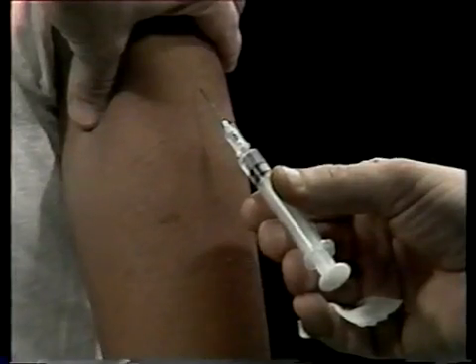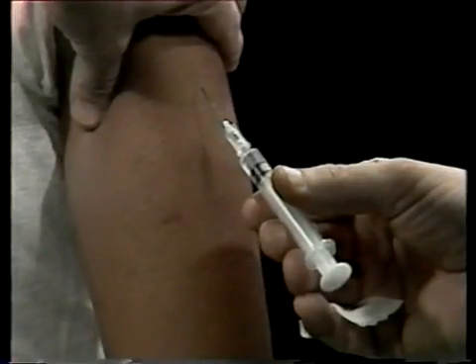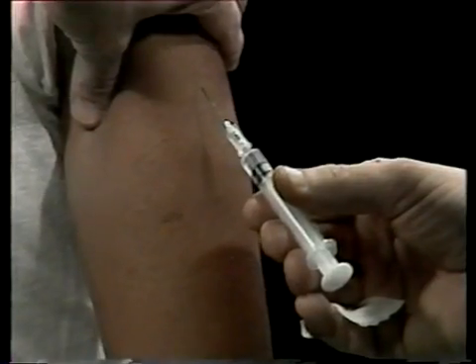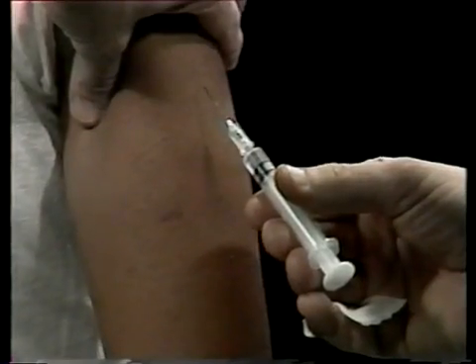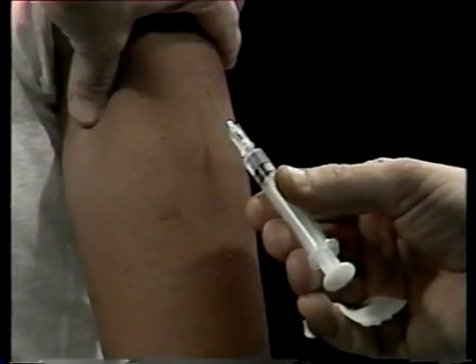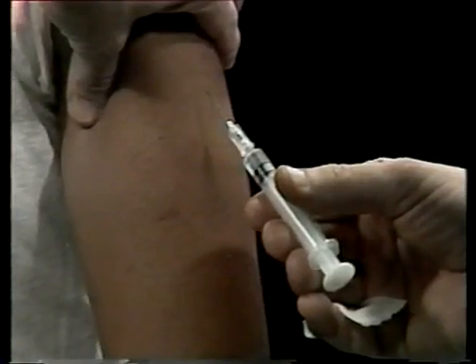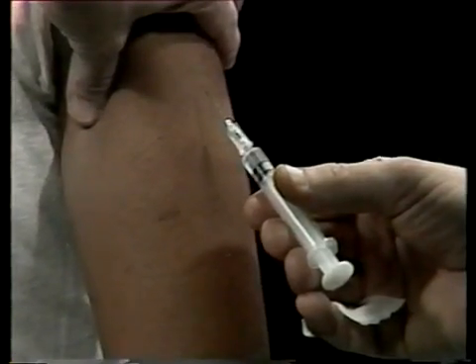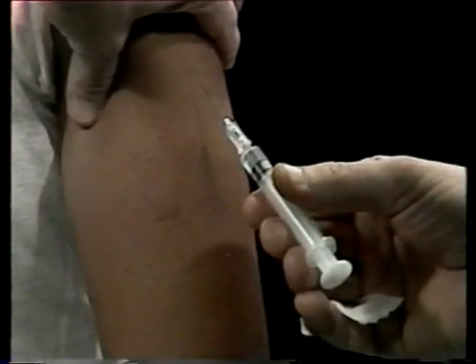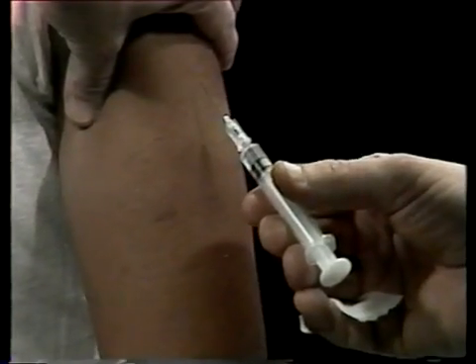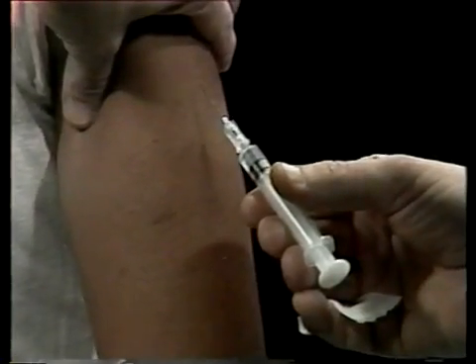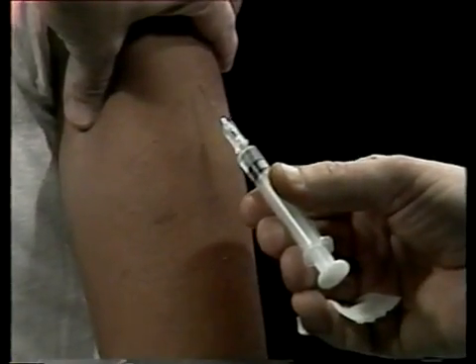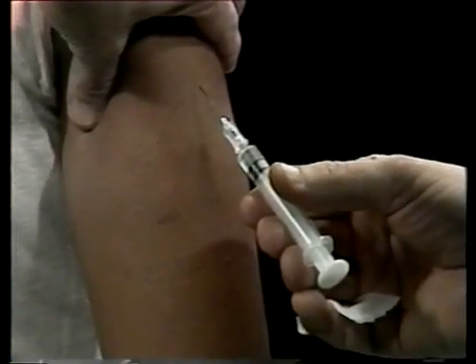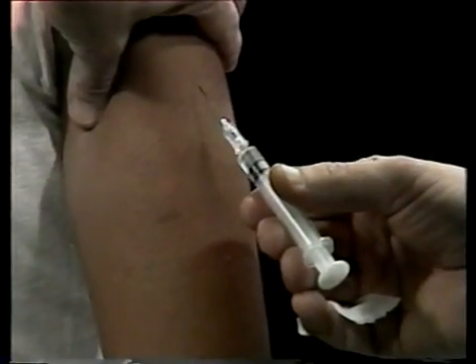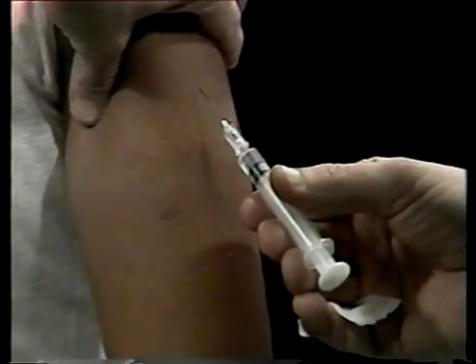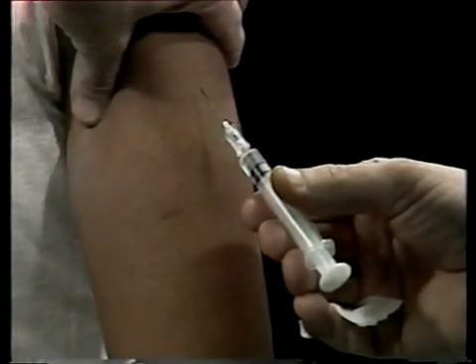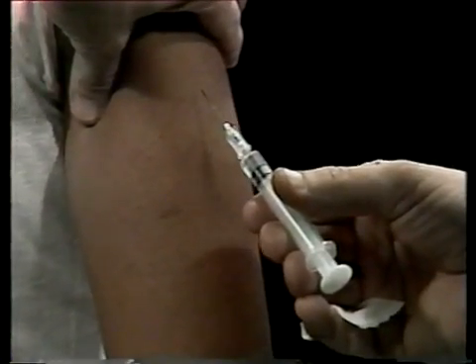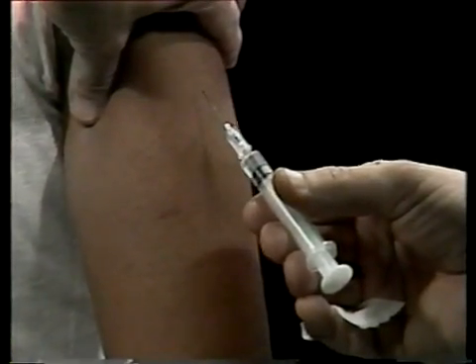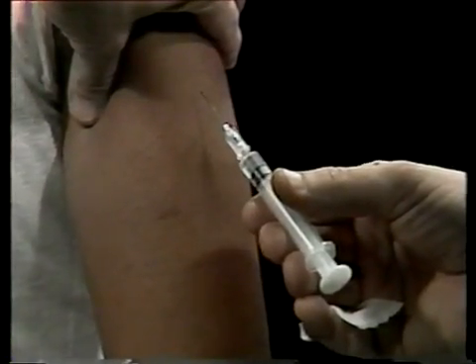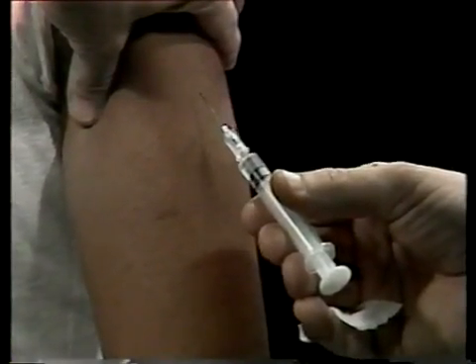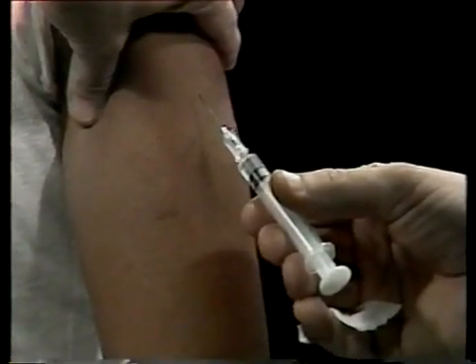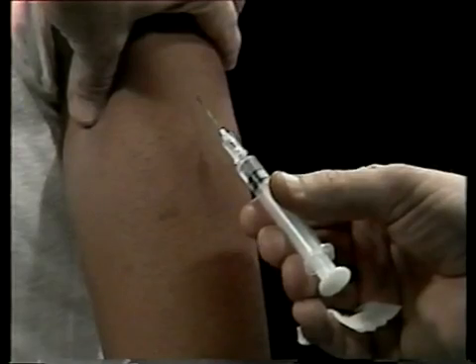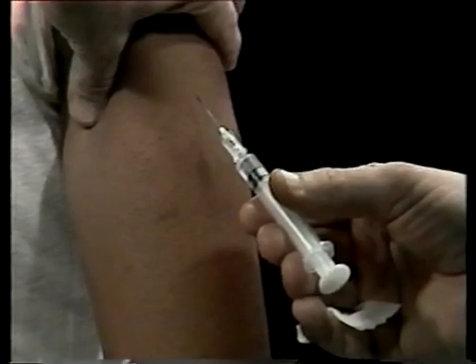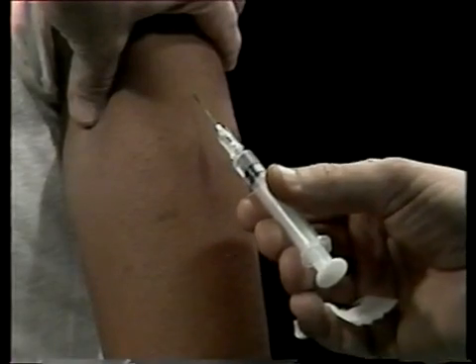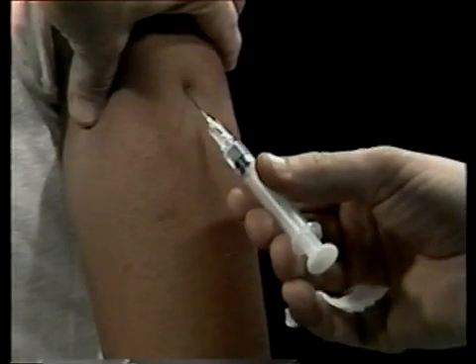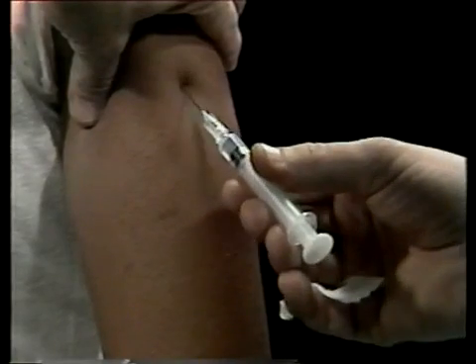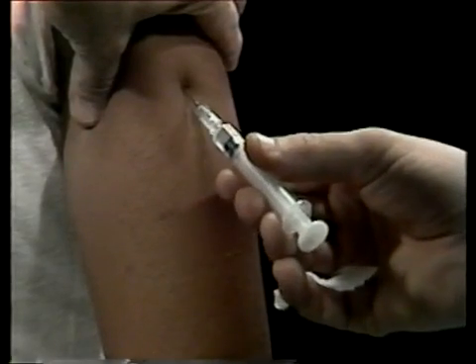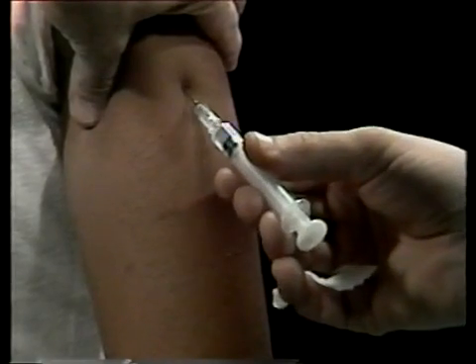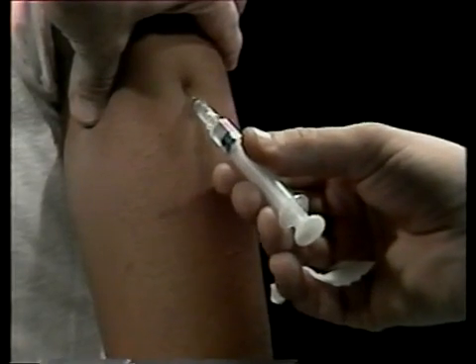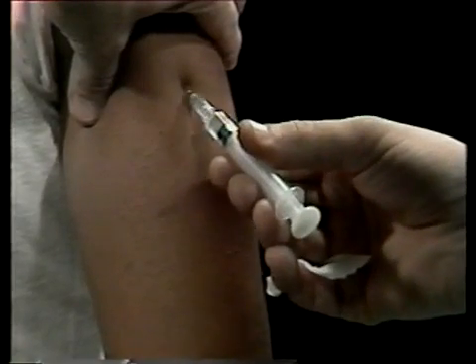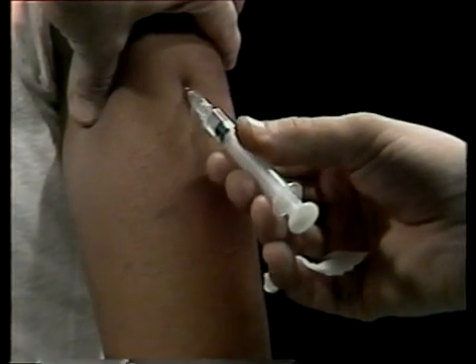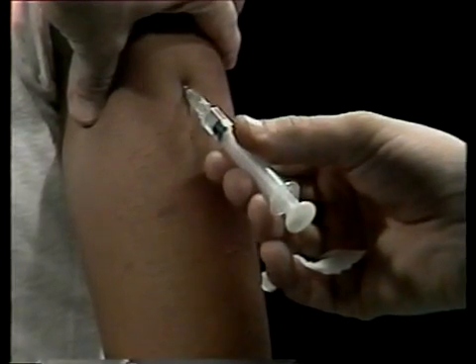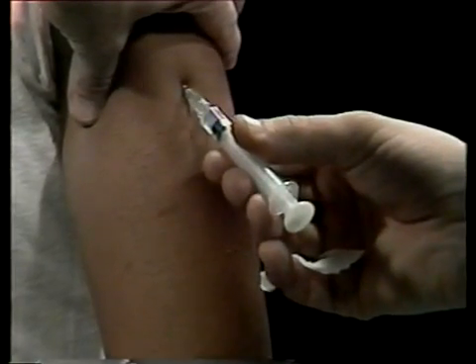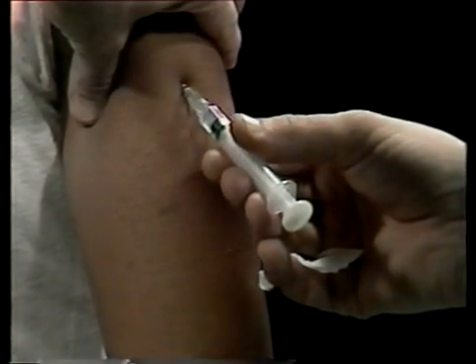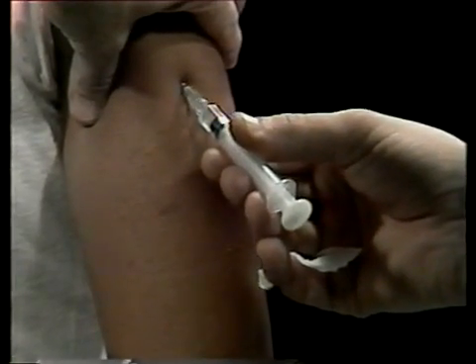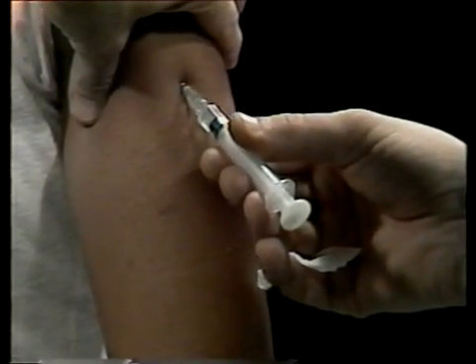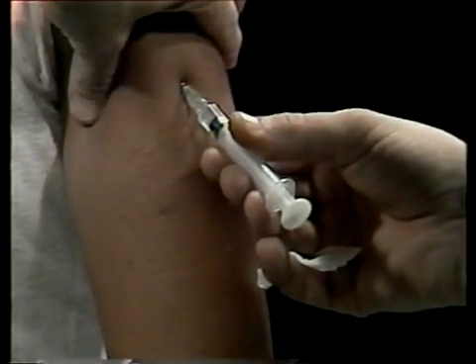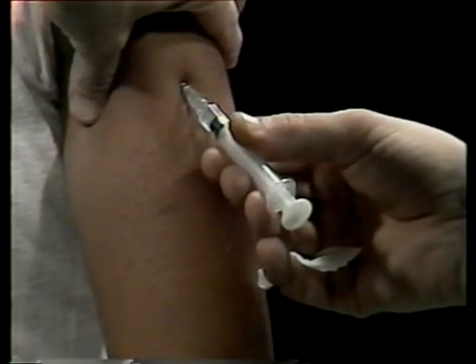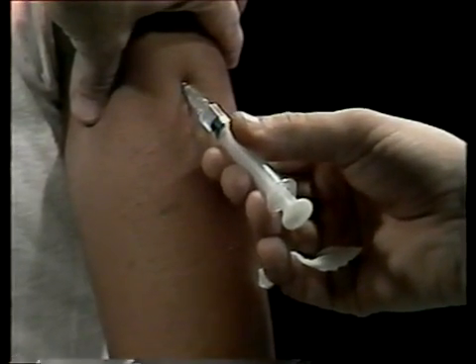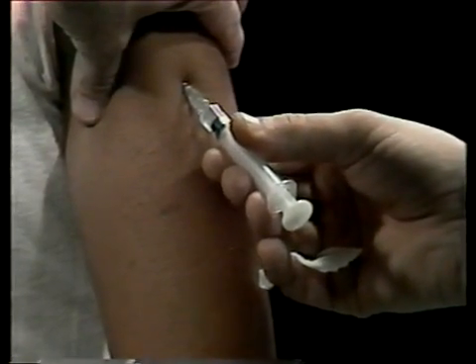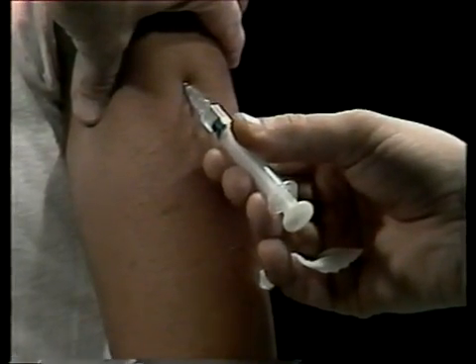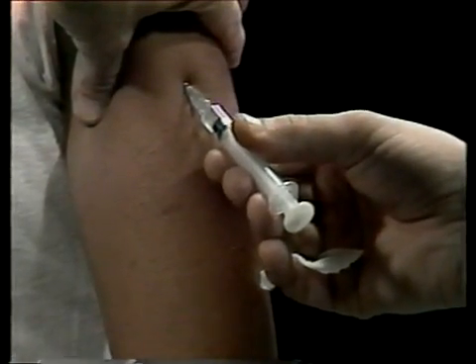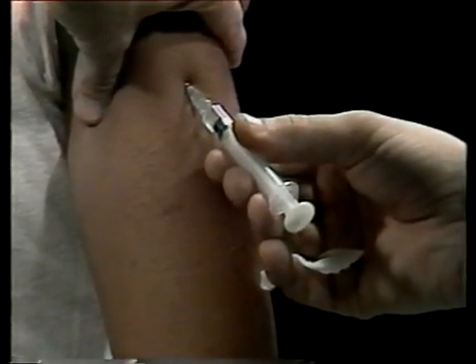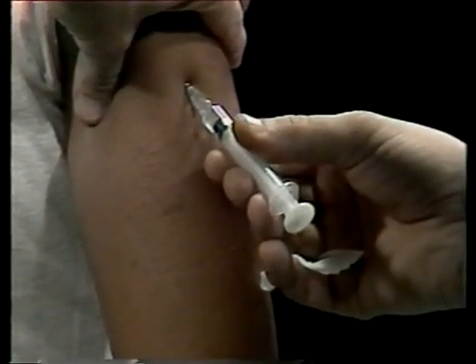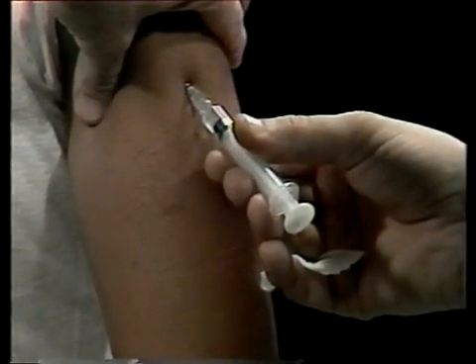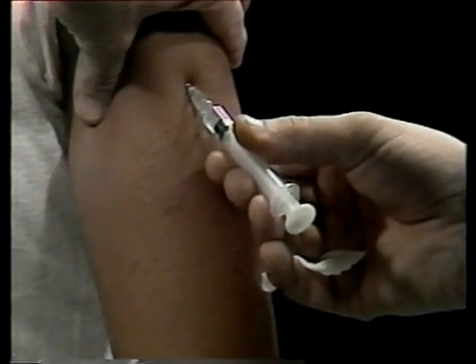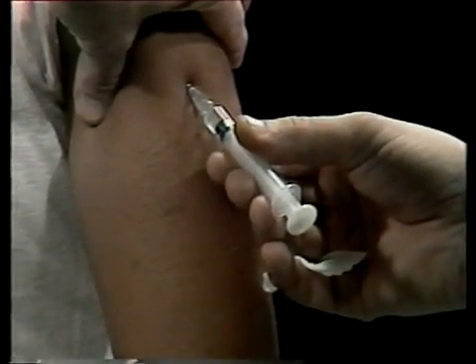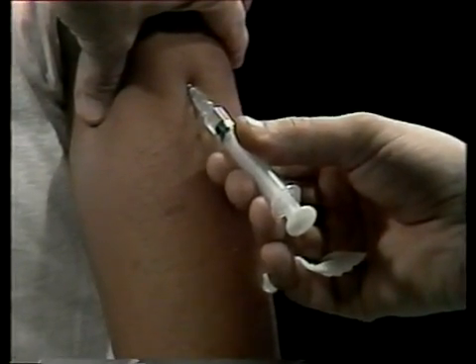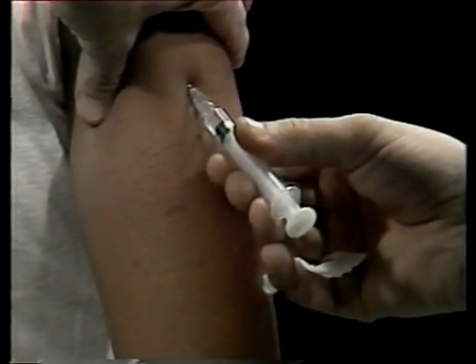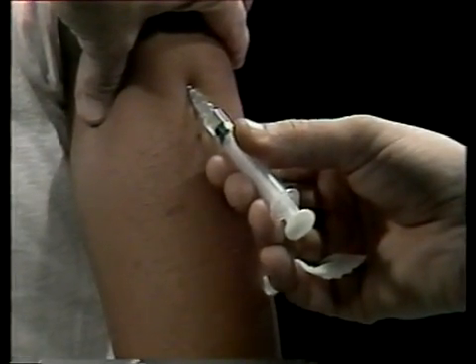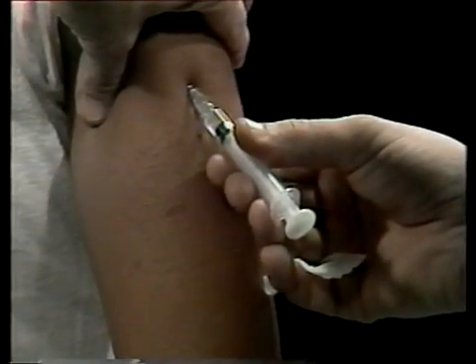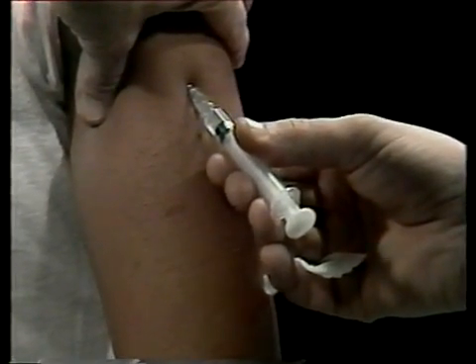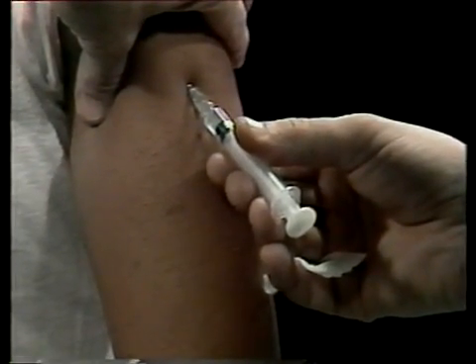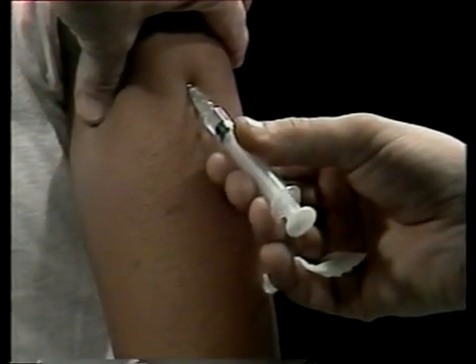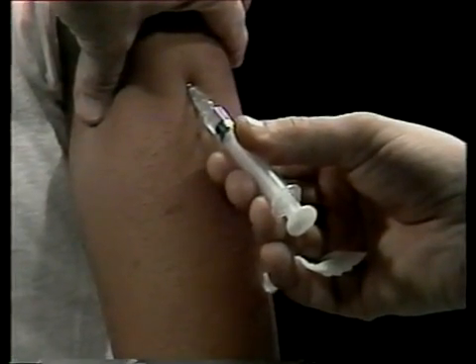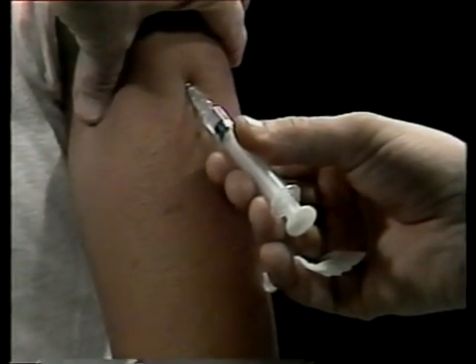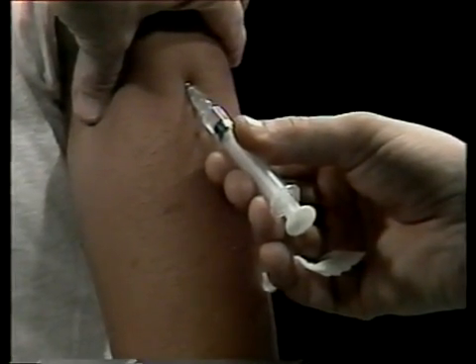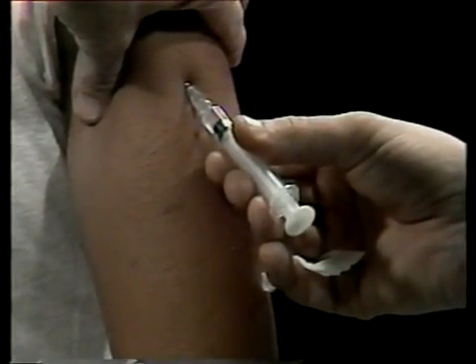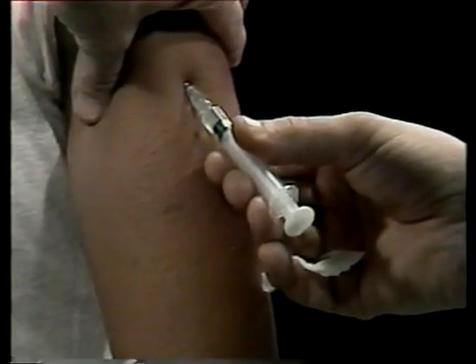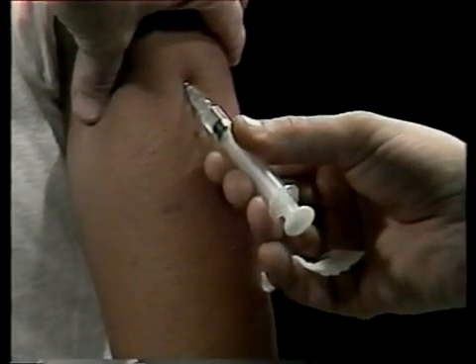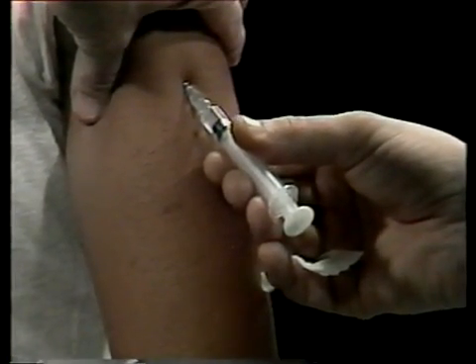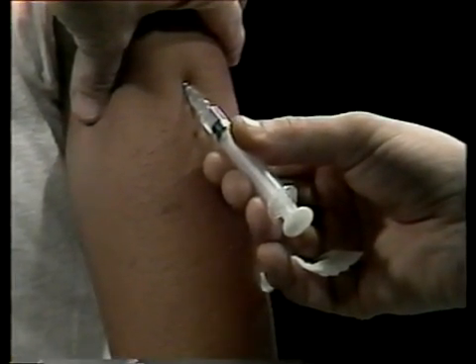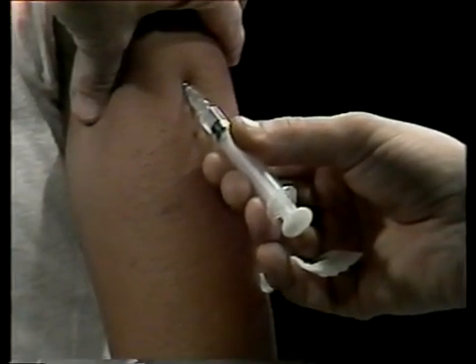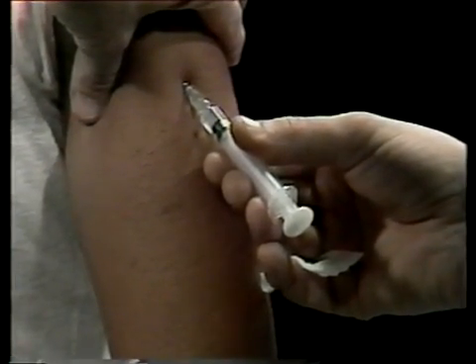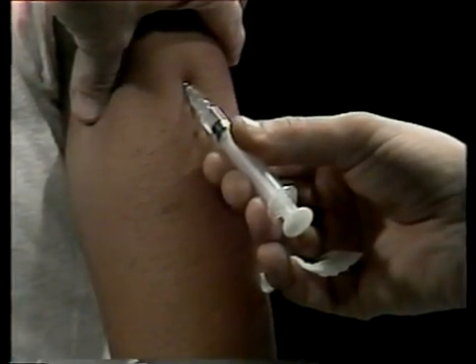Insert the needle at this 45 degree angle into the skin. Insert it with a firm, quick forward thrust.